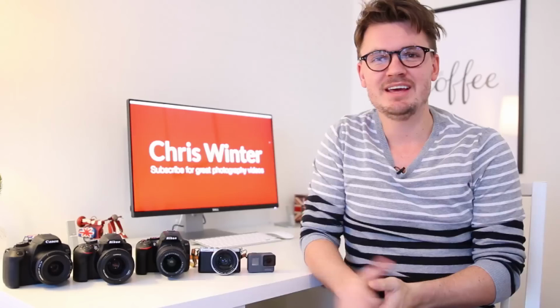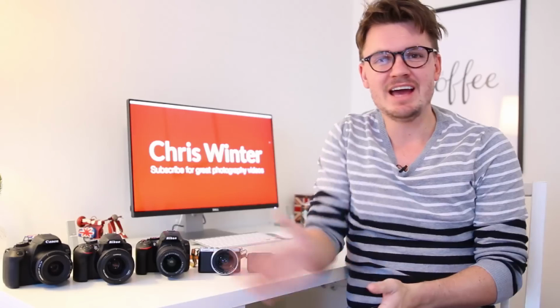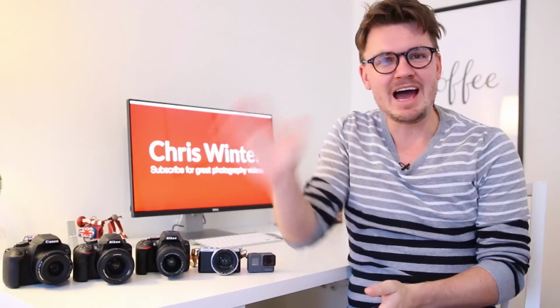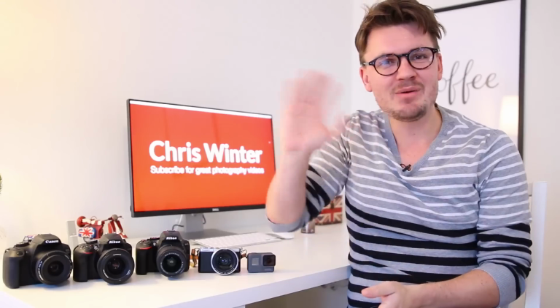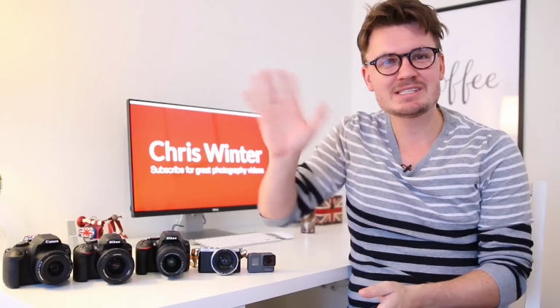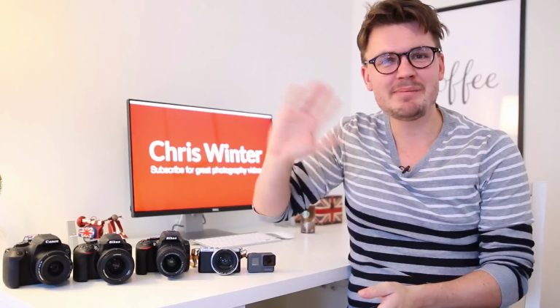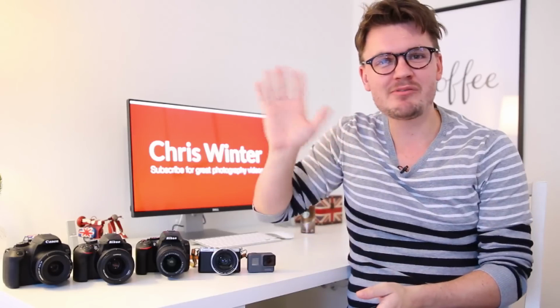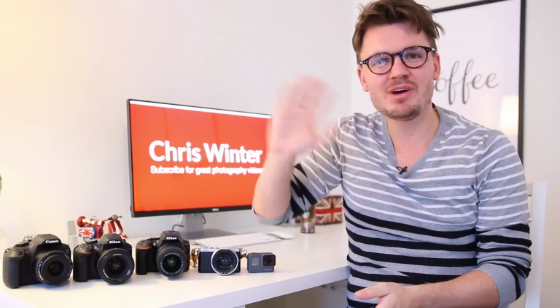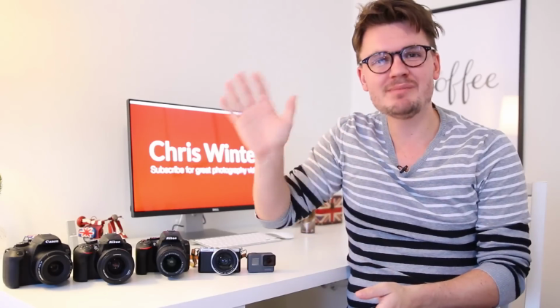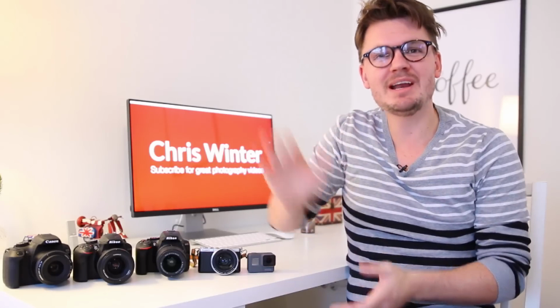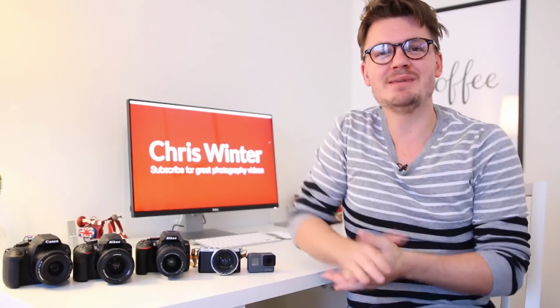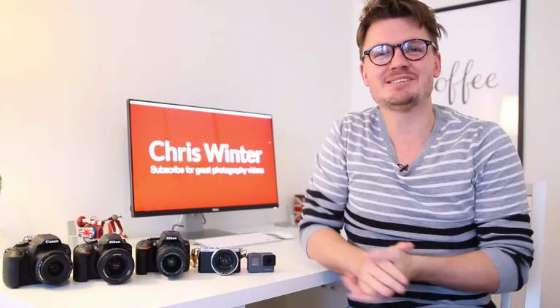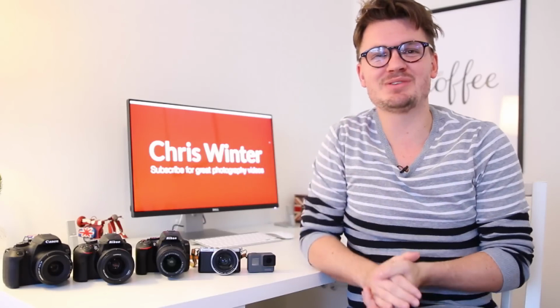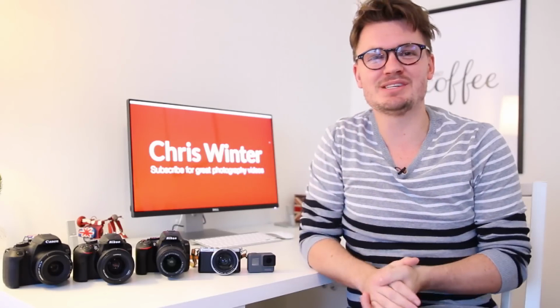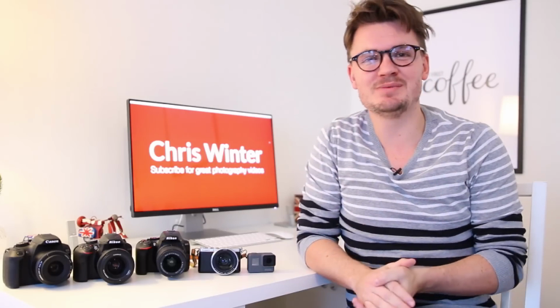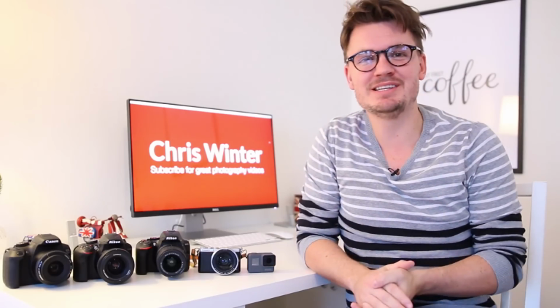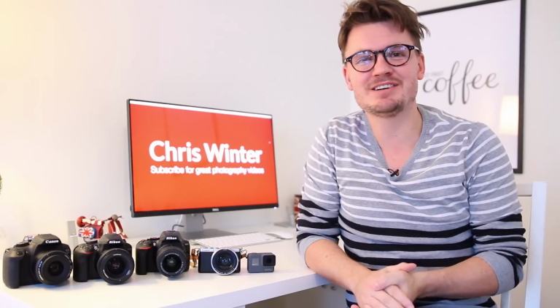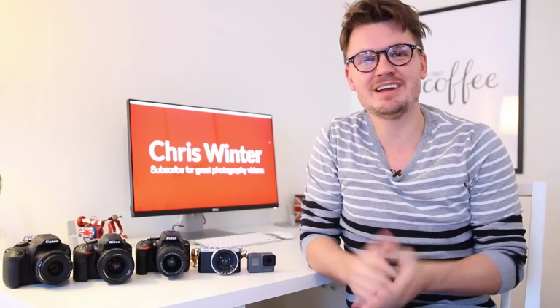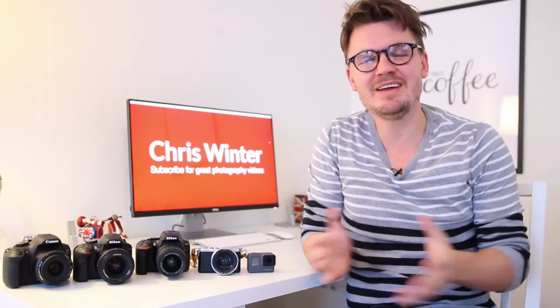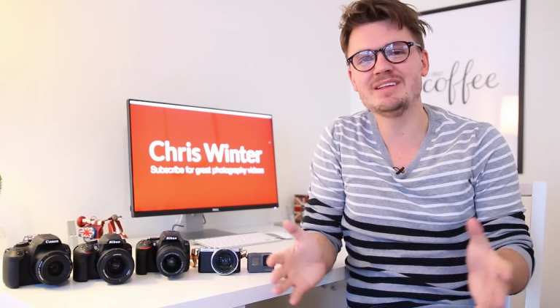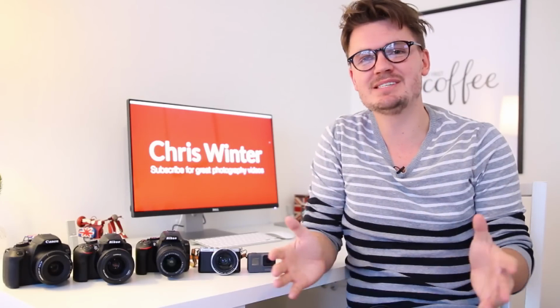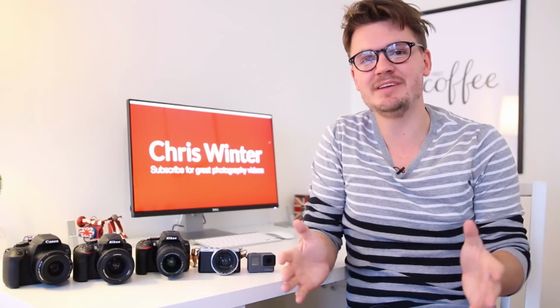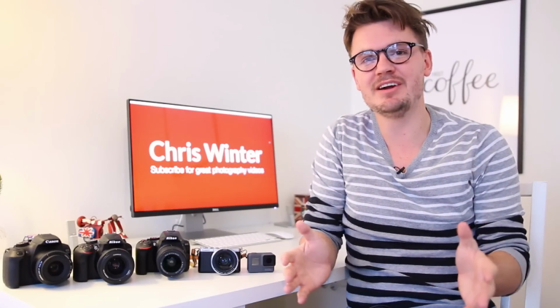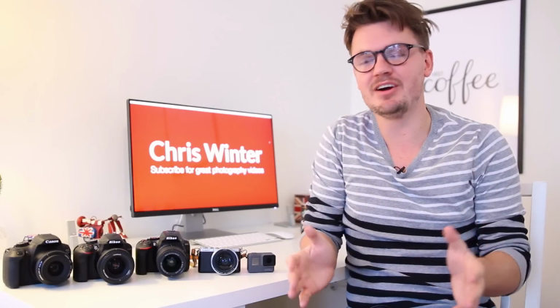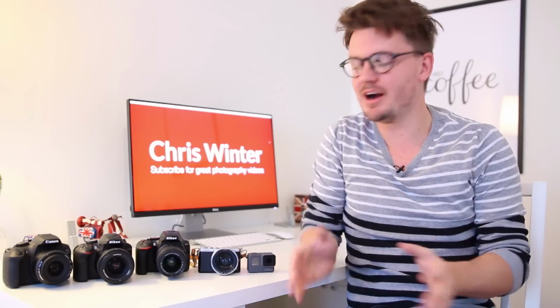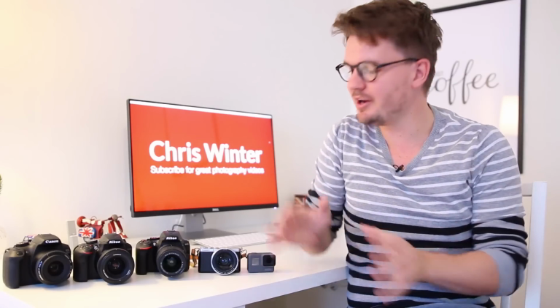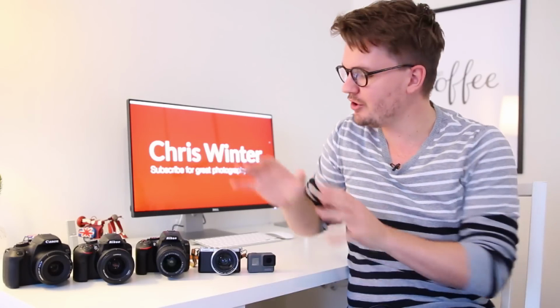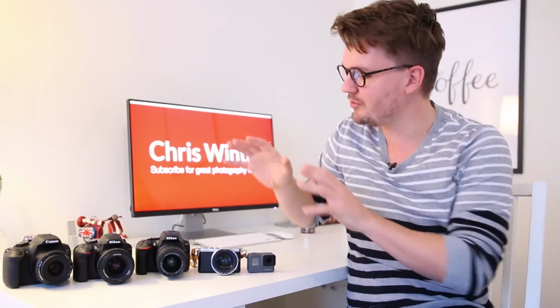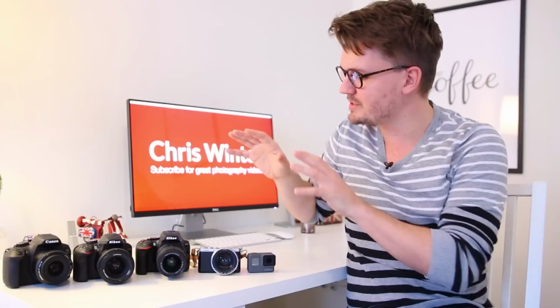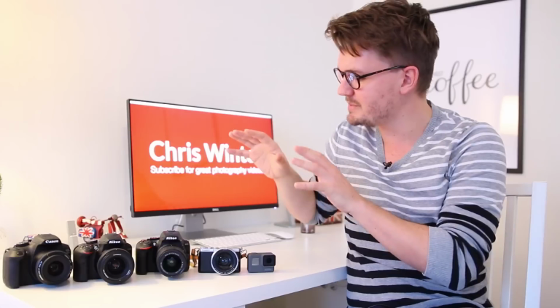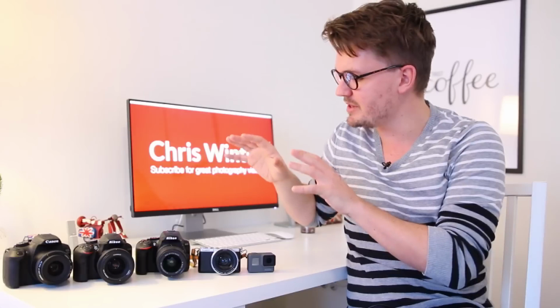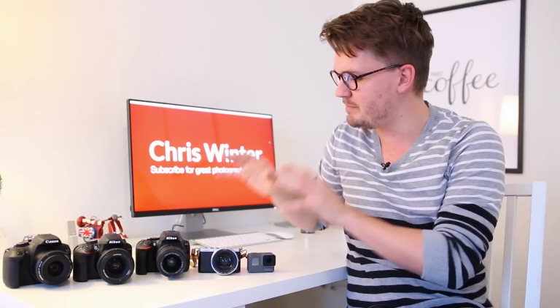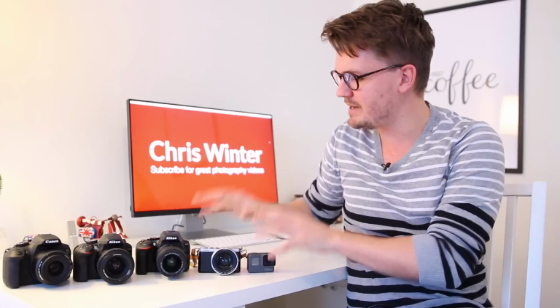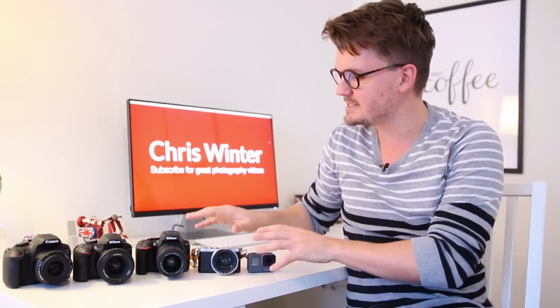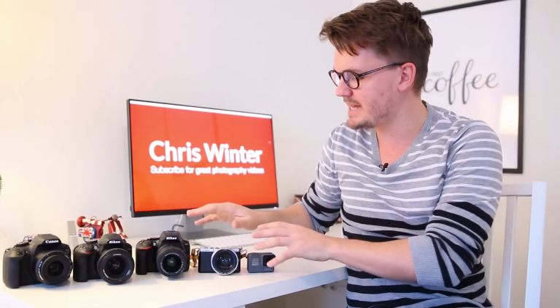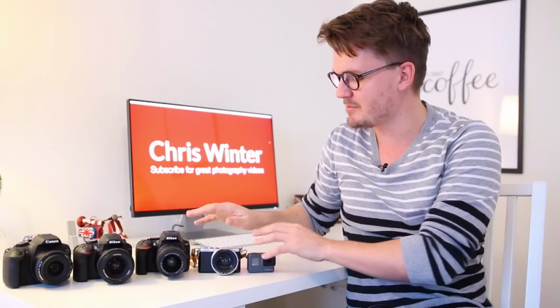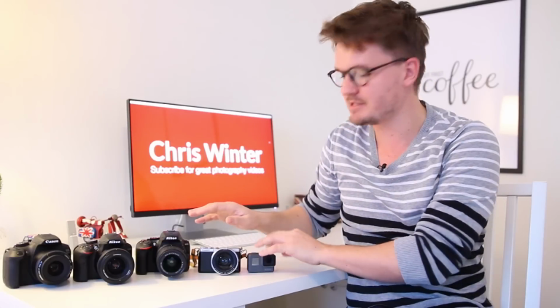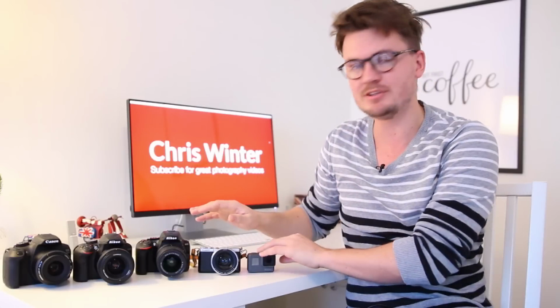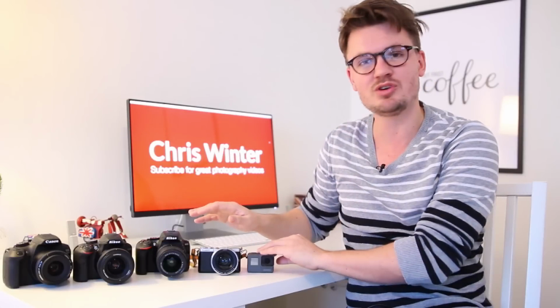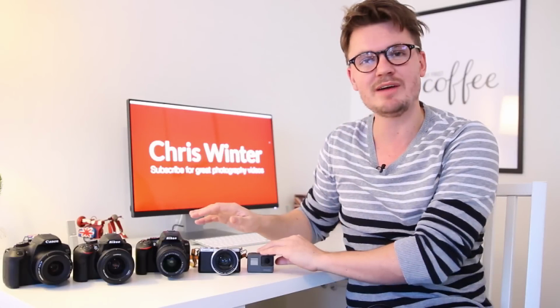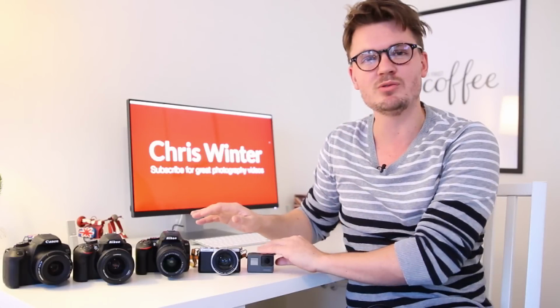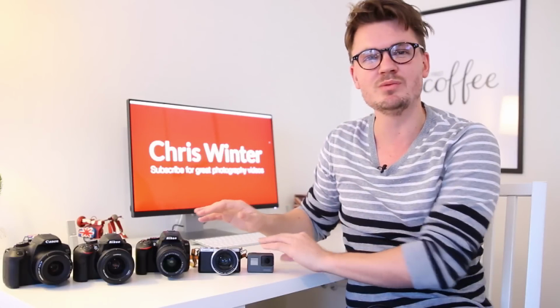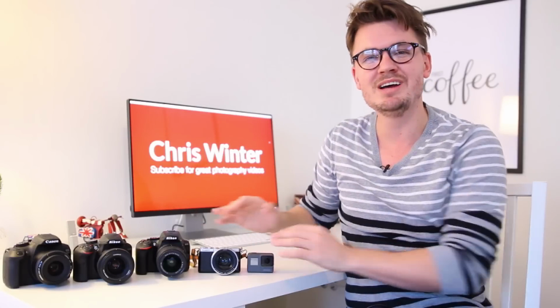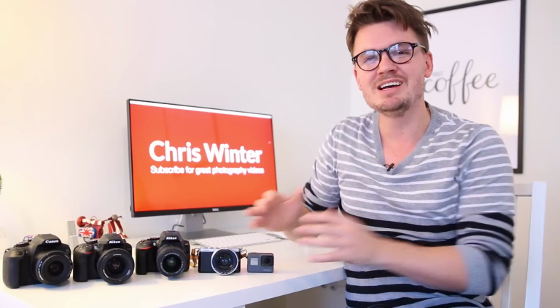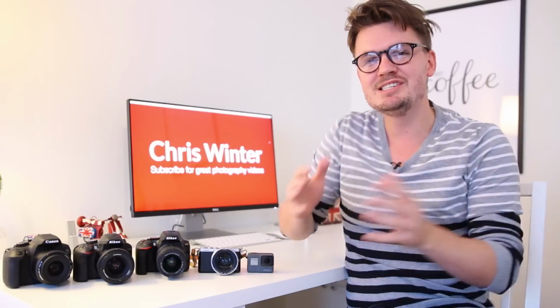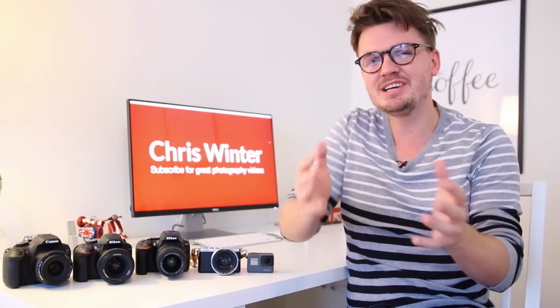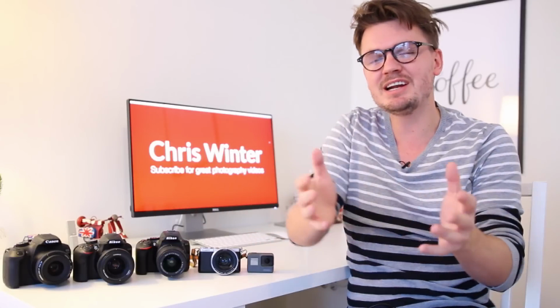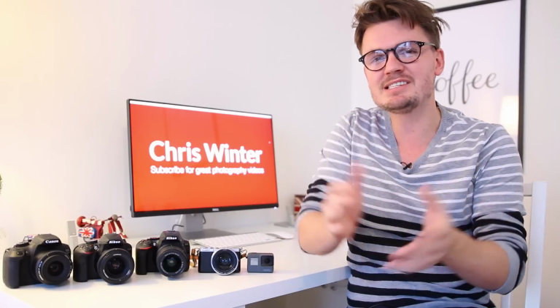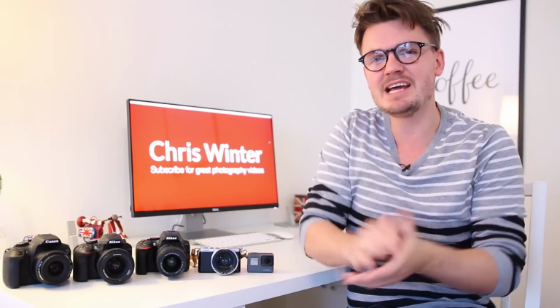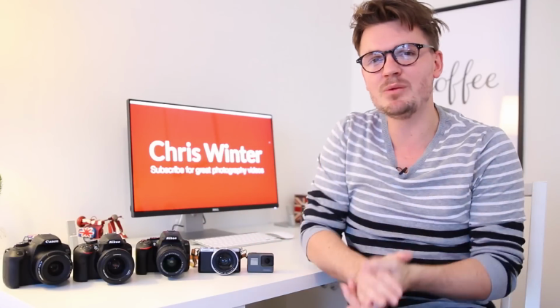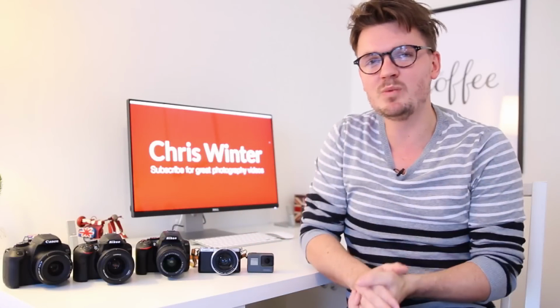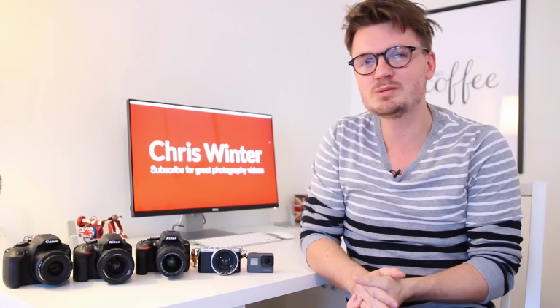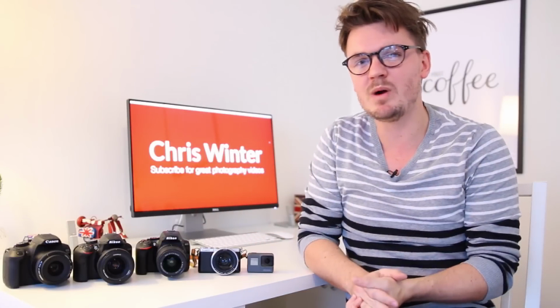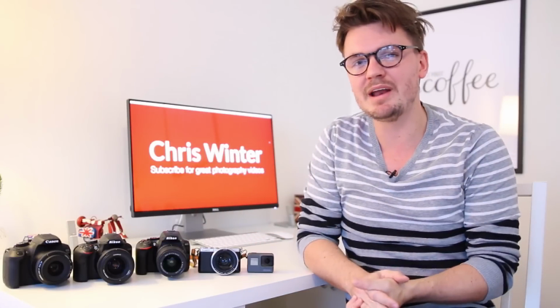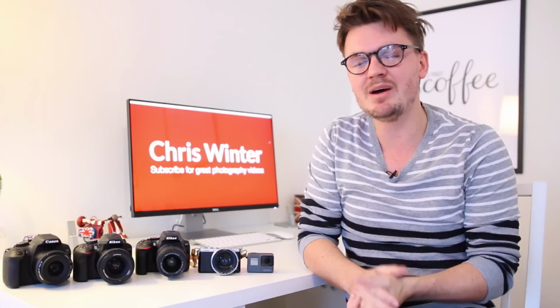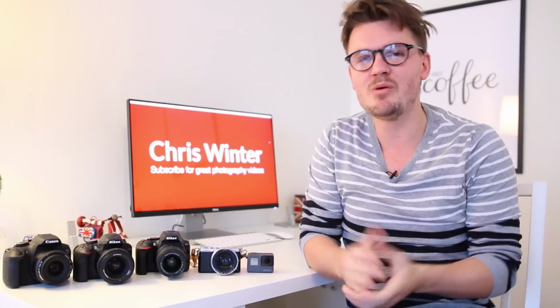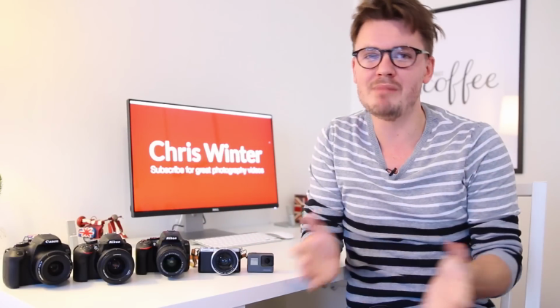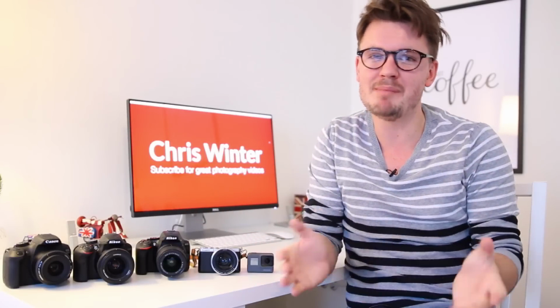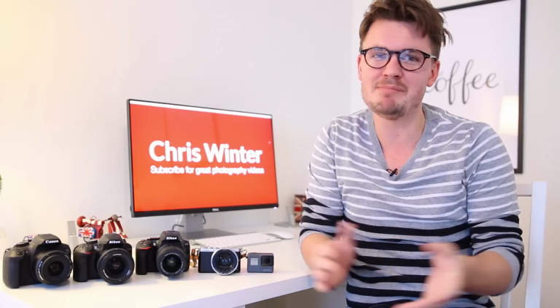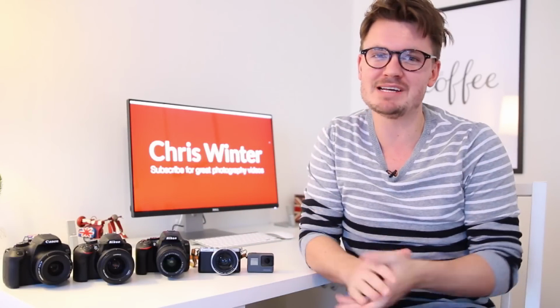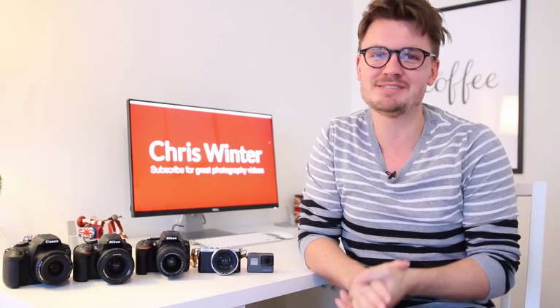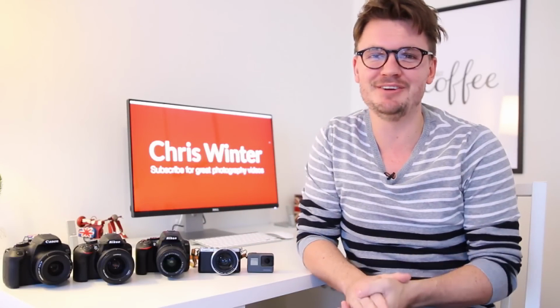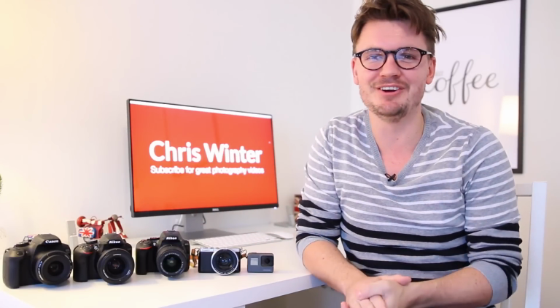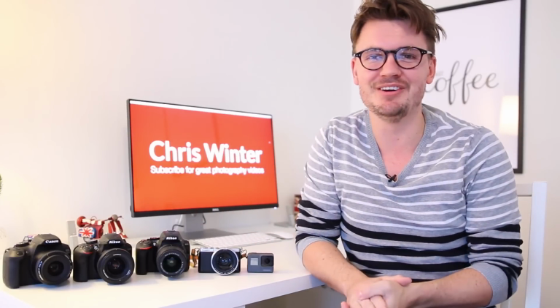Hey, what's up everyone, my name is Chris Winter and in this video I'm gonna go through some of the best cameras for travel so you can understand which one might be best for you.